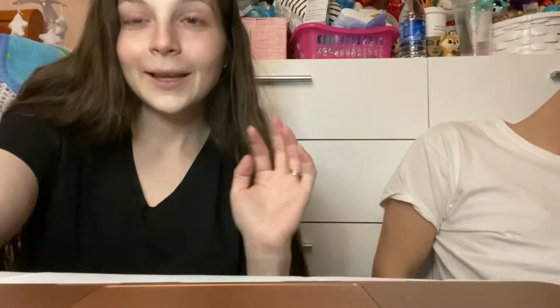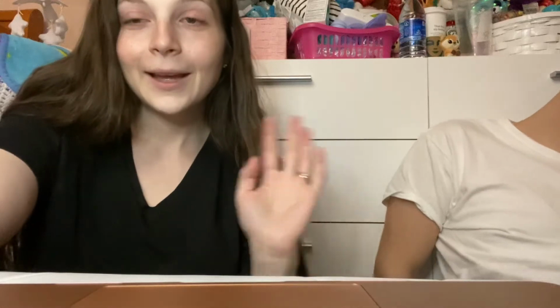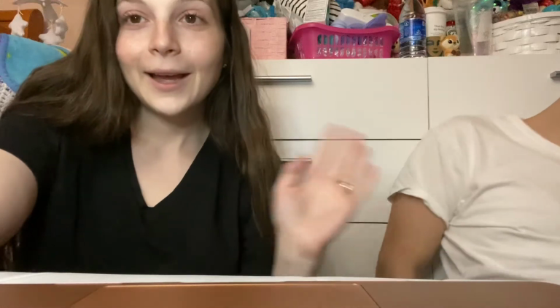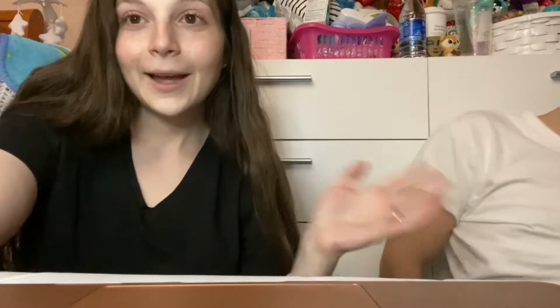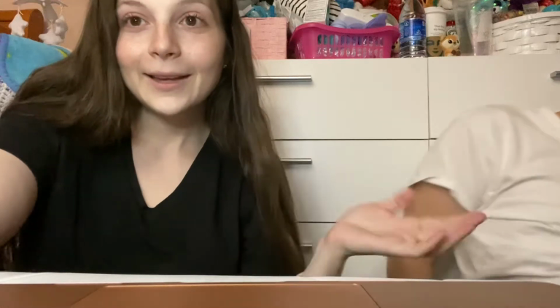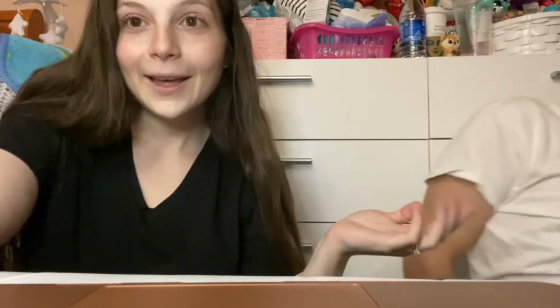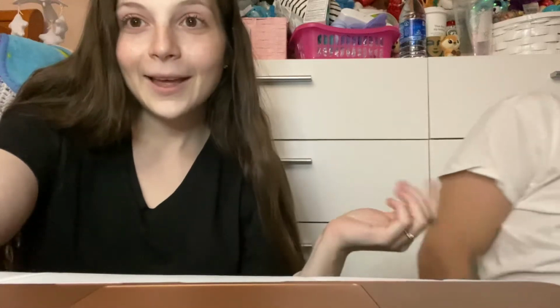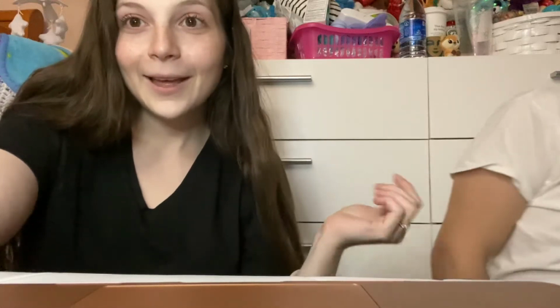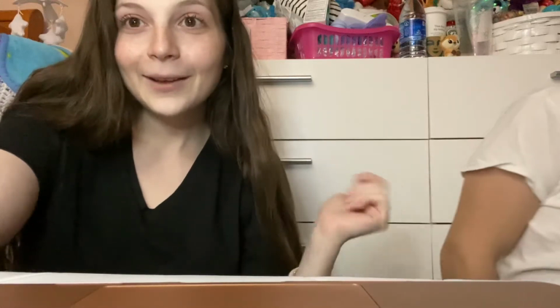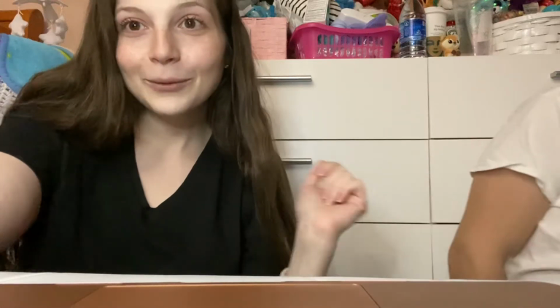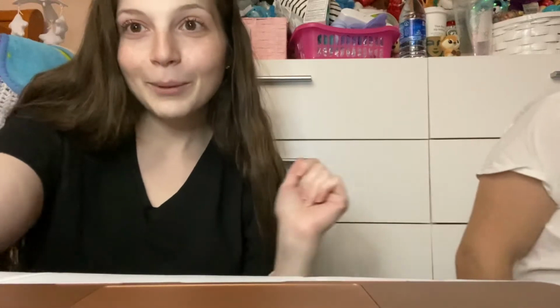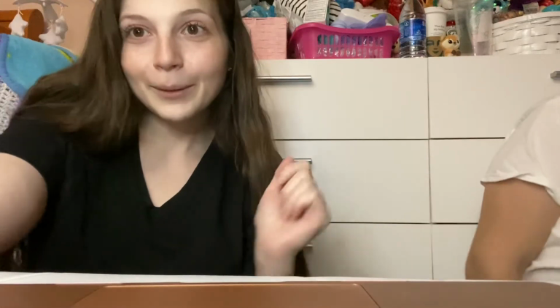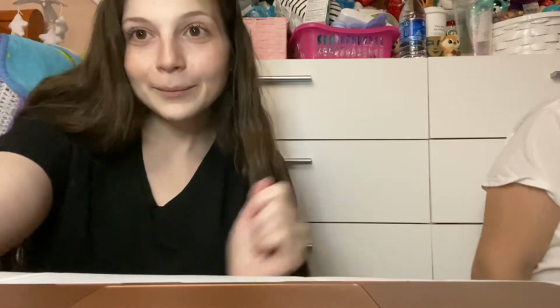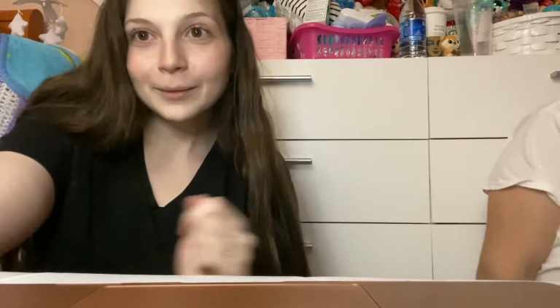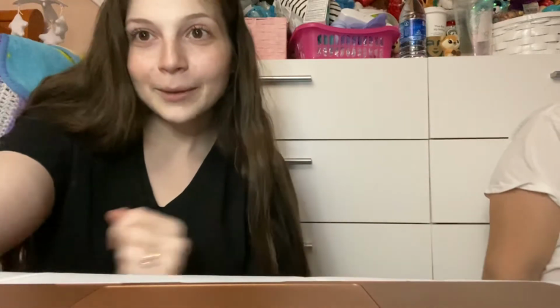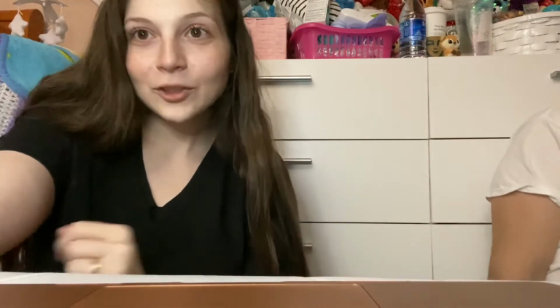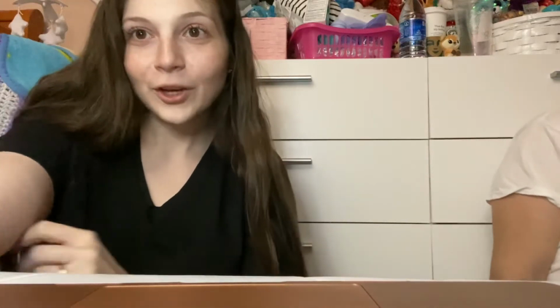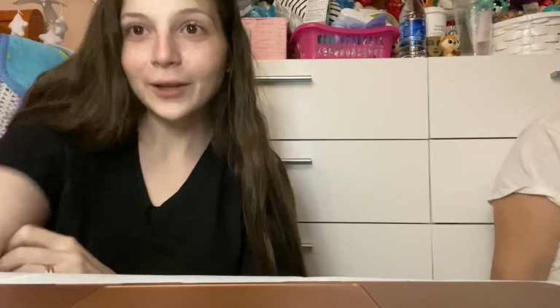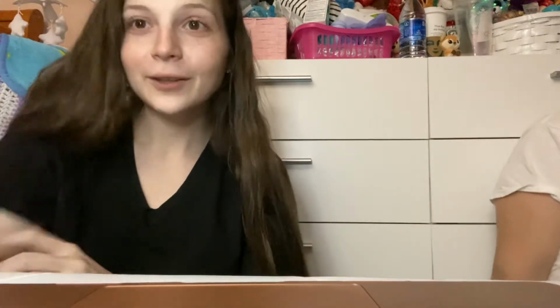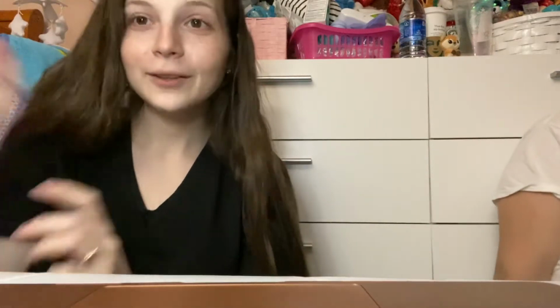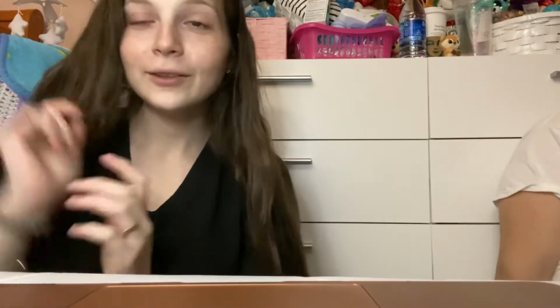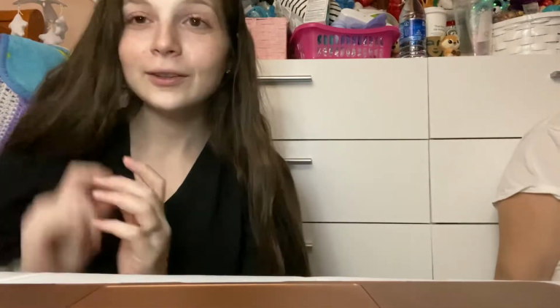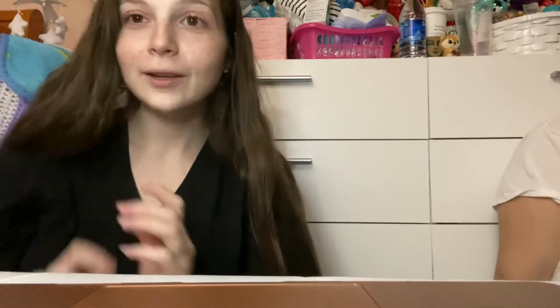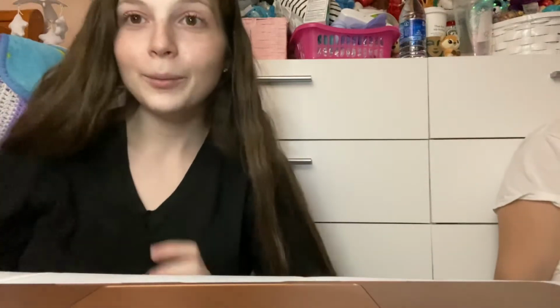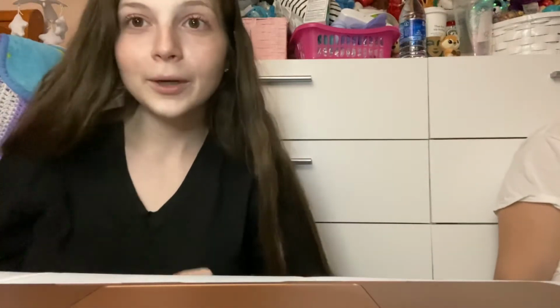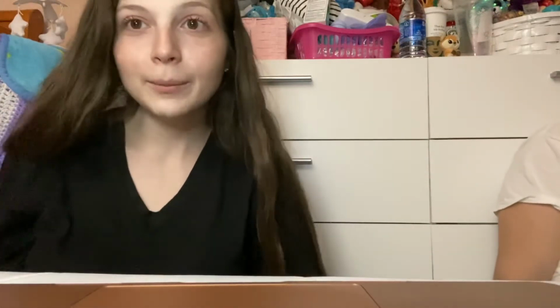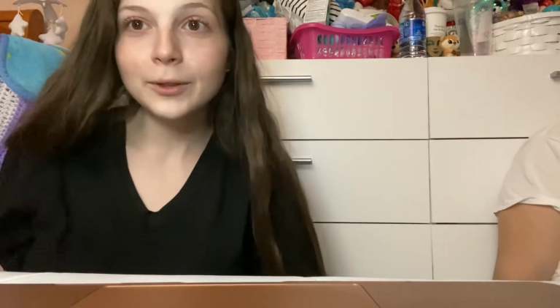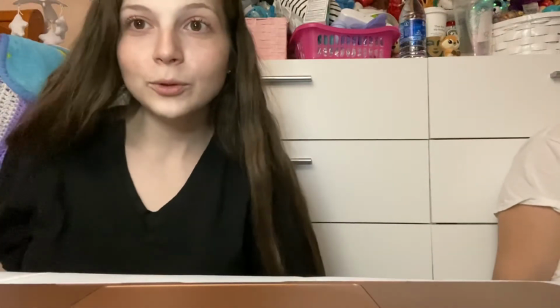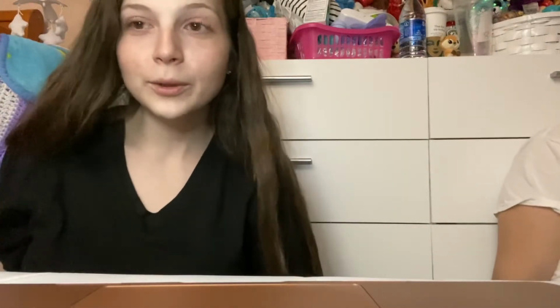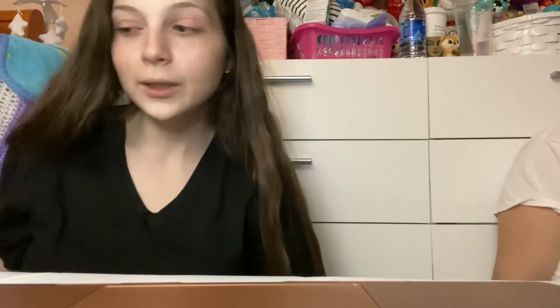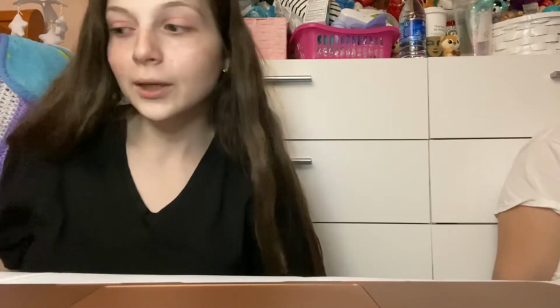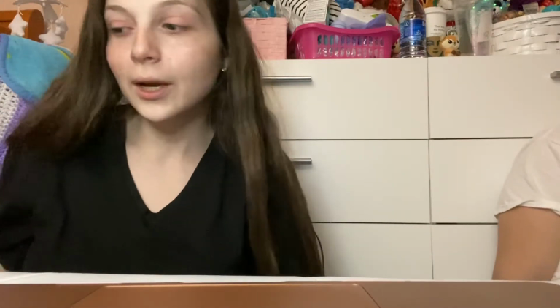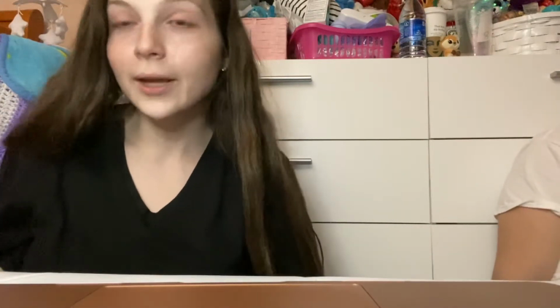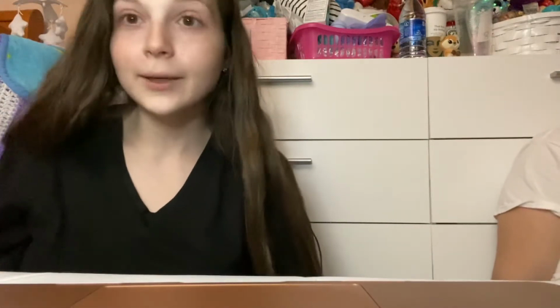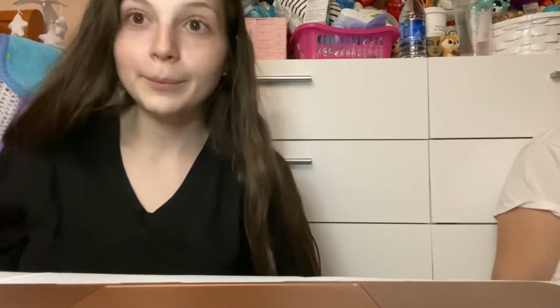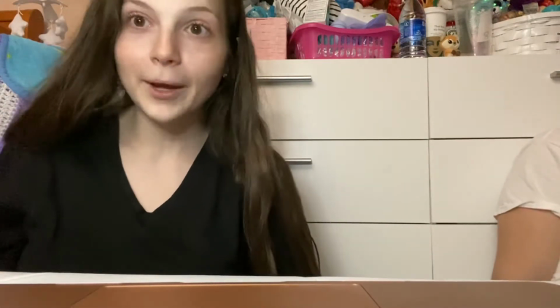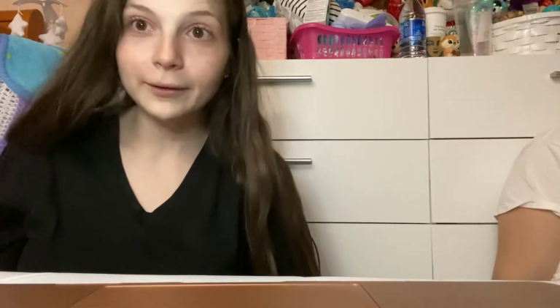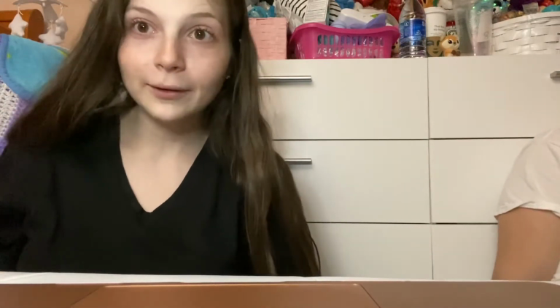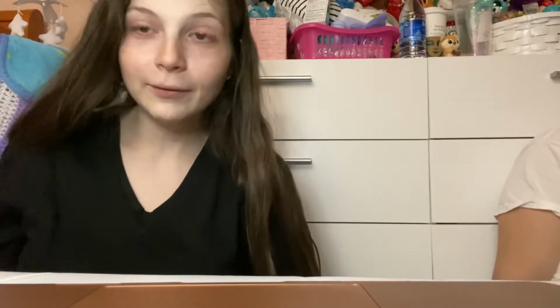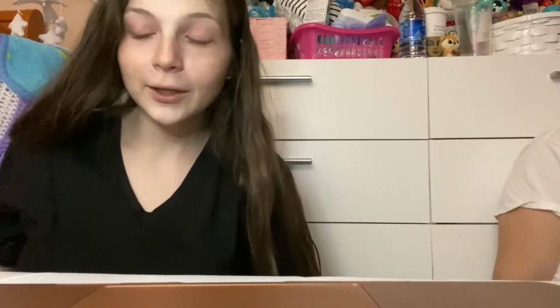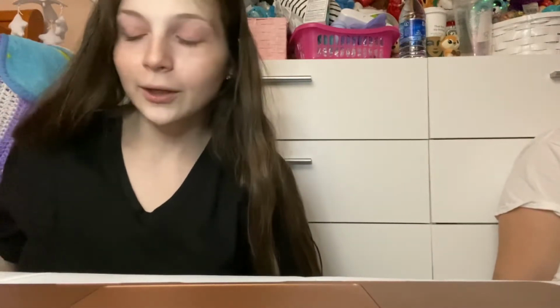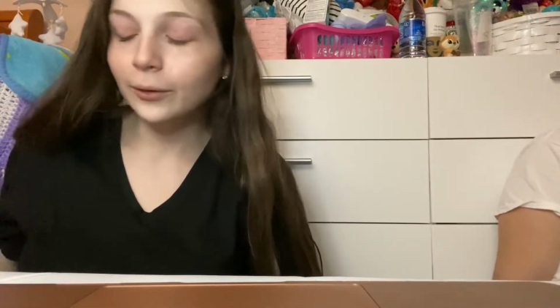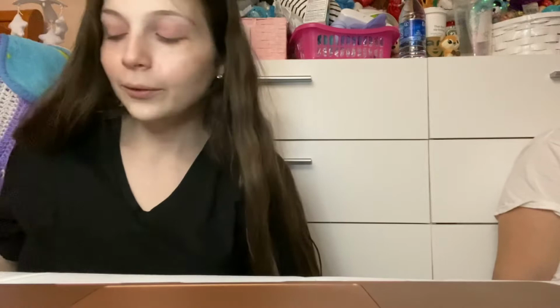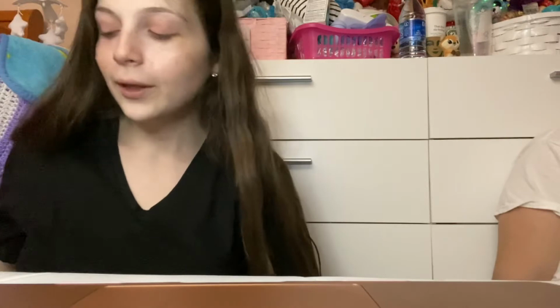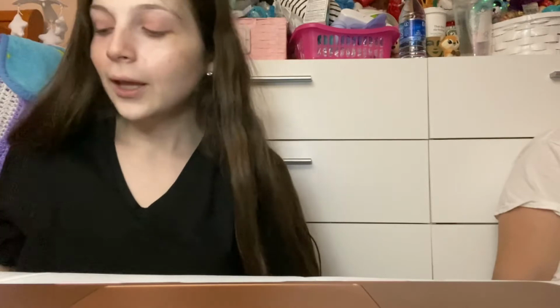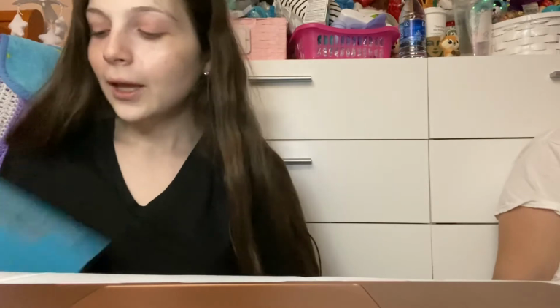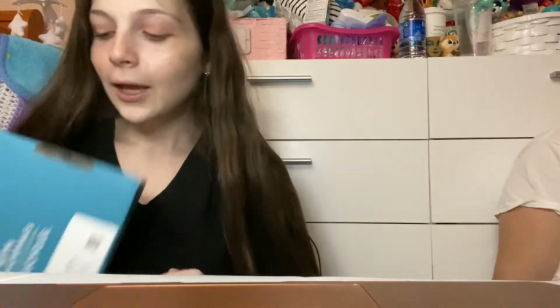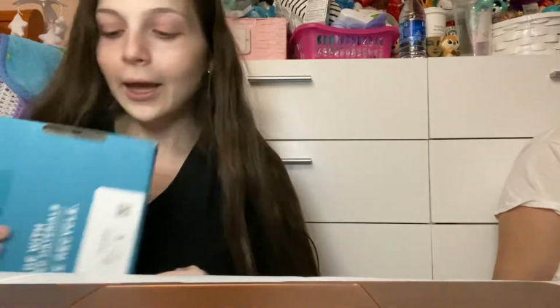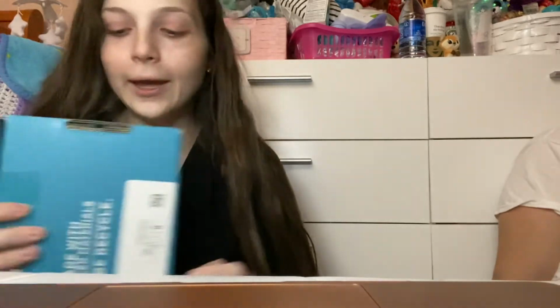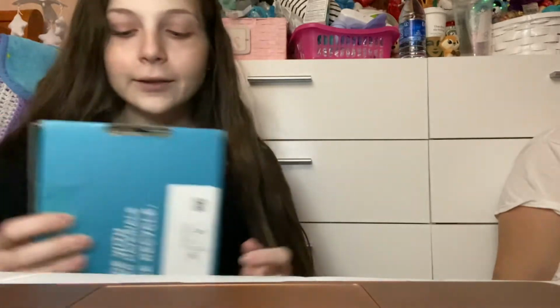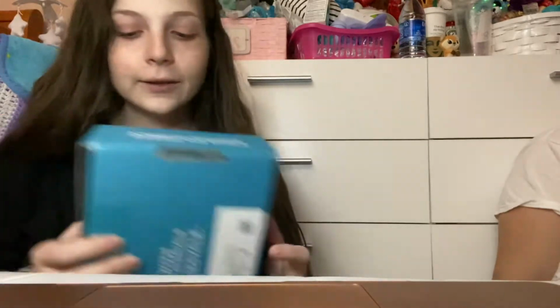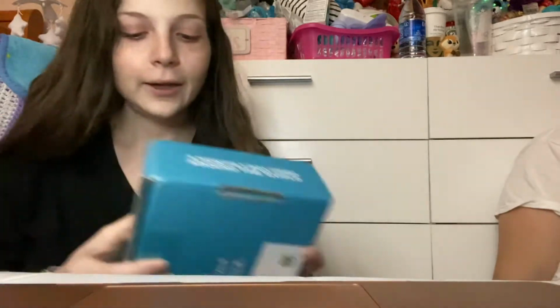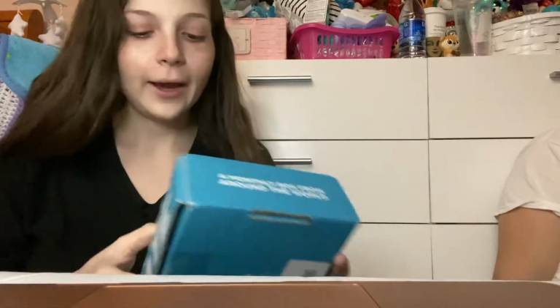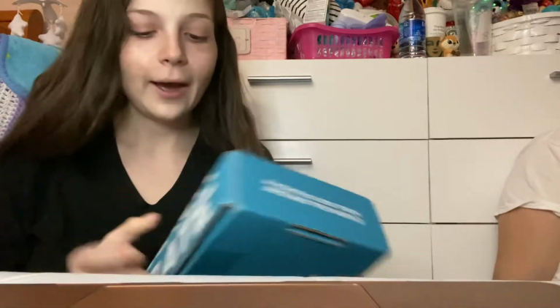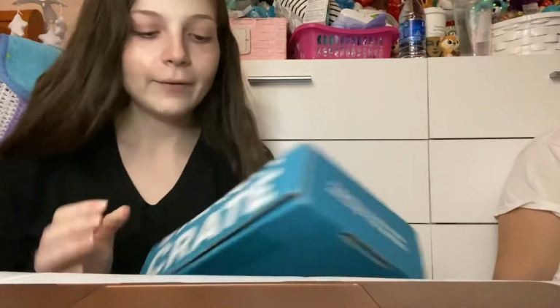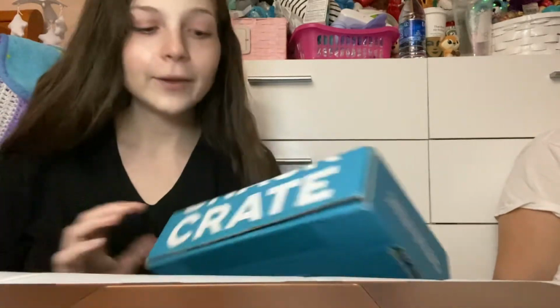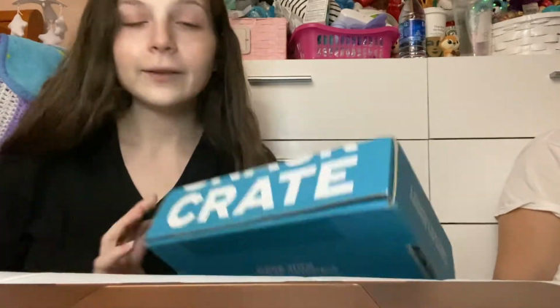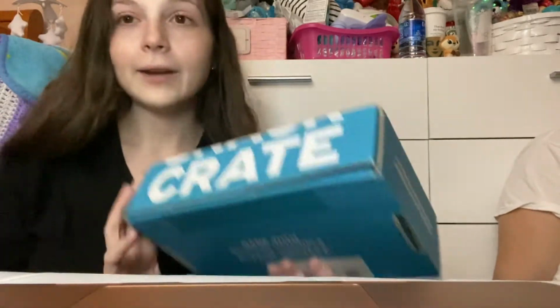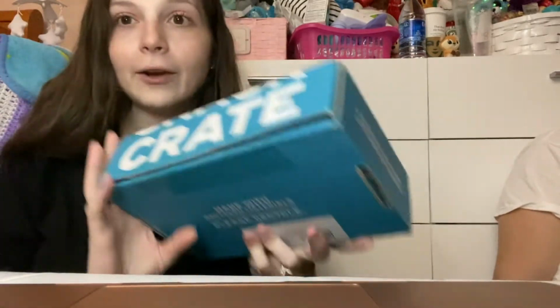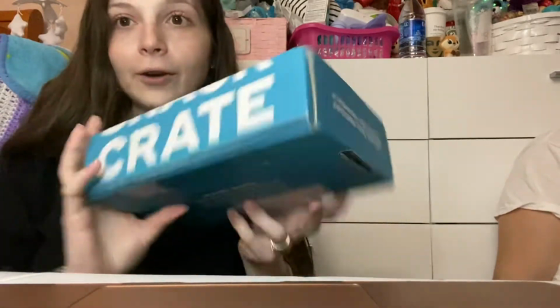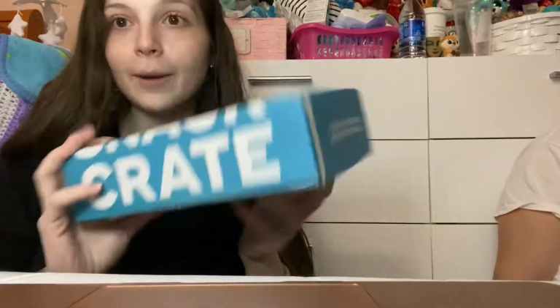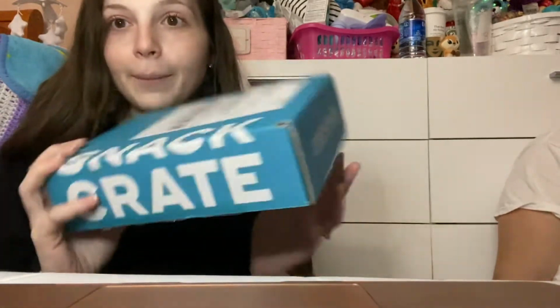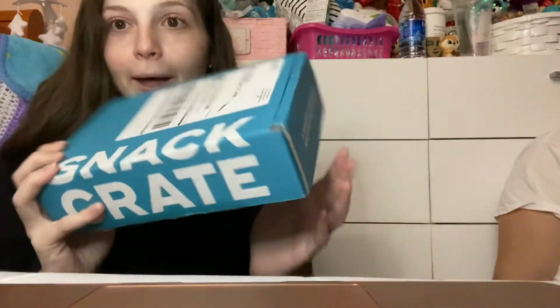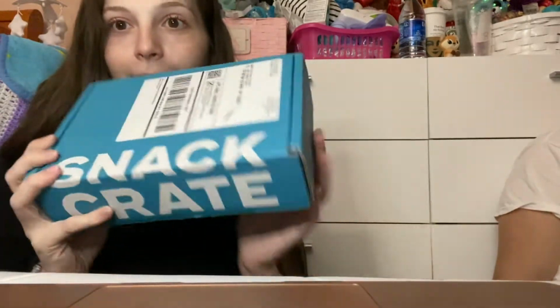Hi guys, welcome to my channel. Today we're going to be doing an unboxing video and today I have this snack crate box.